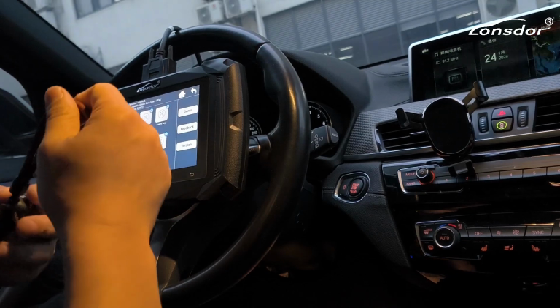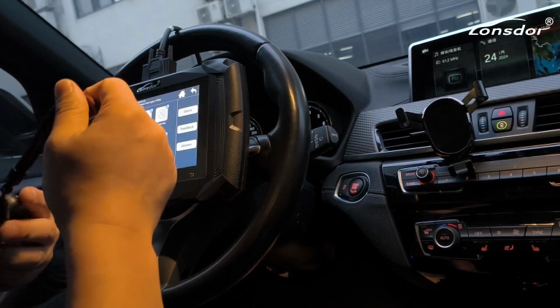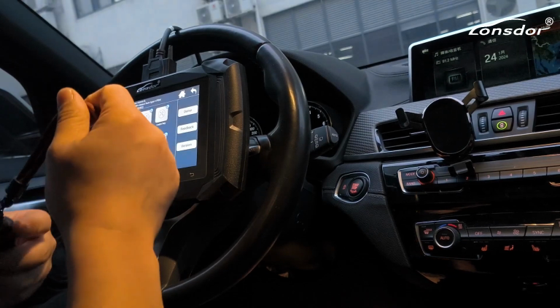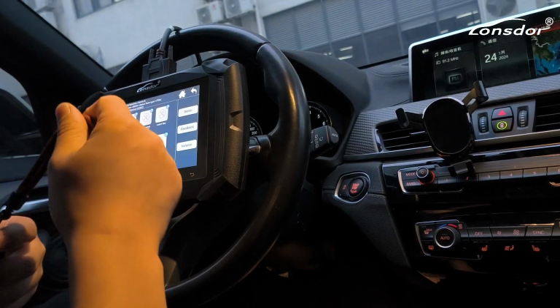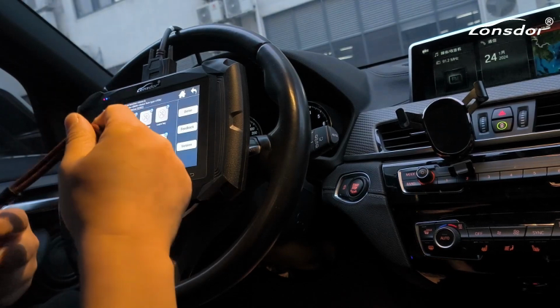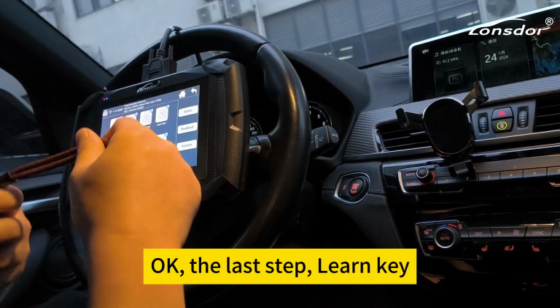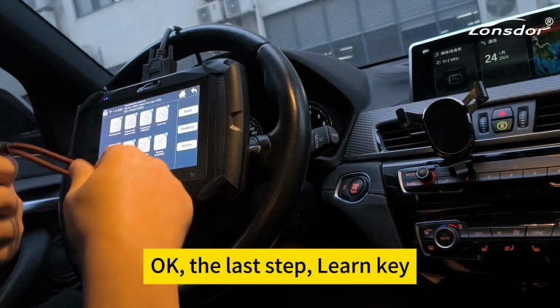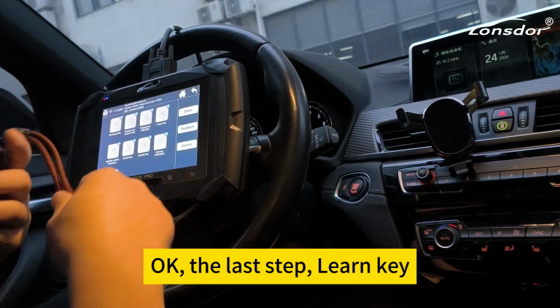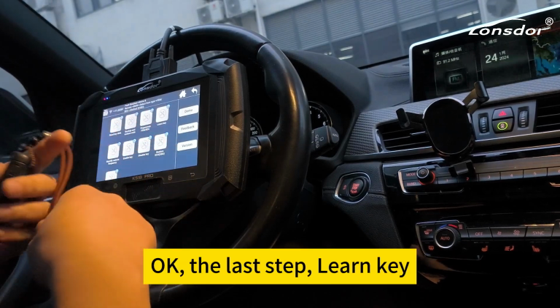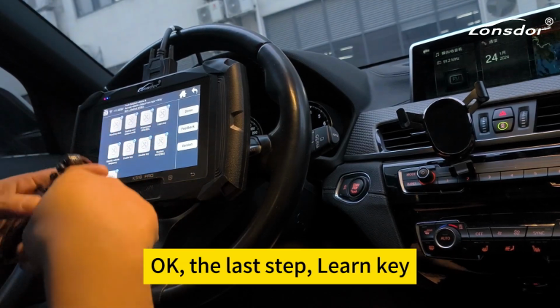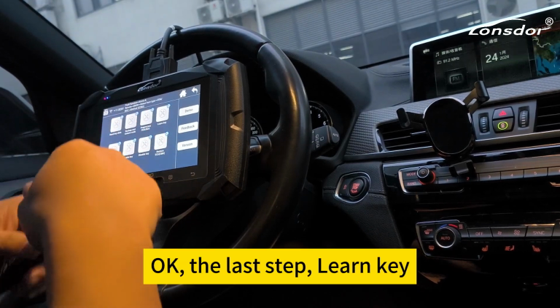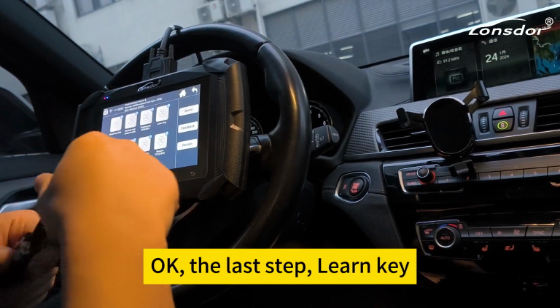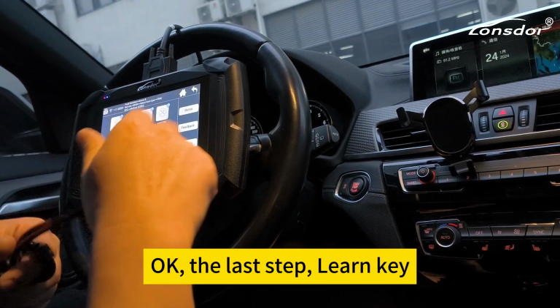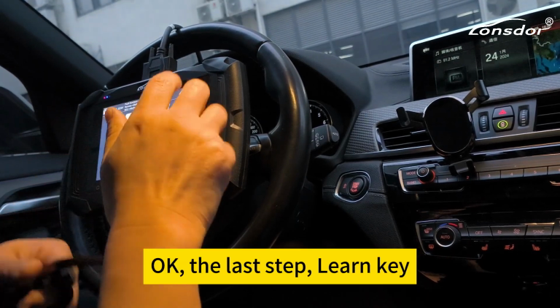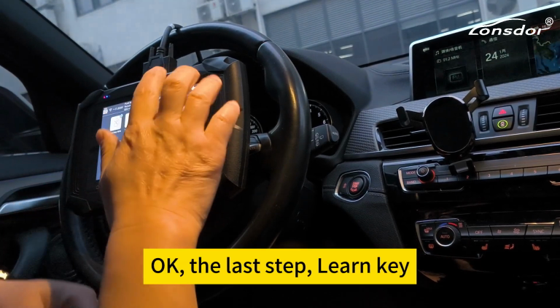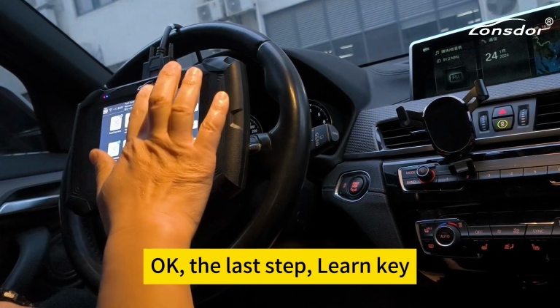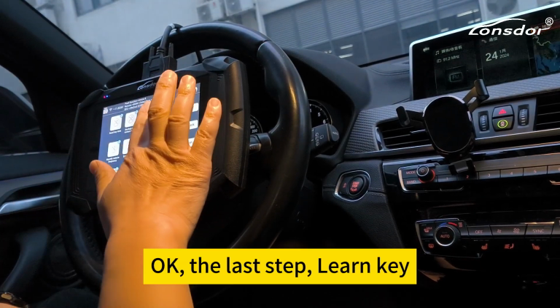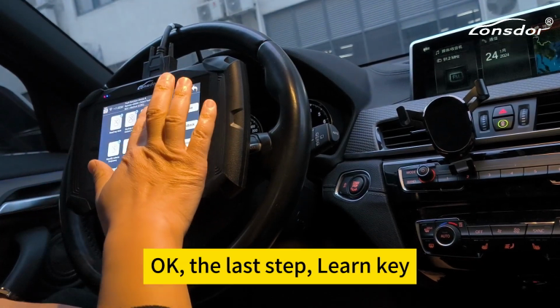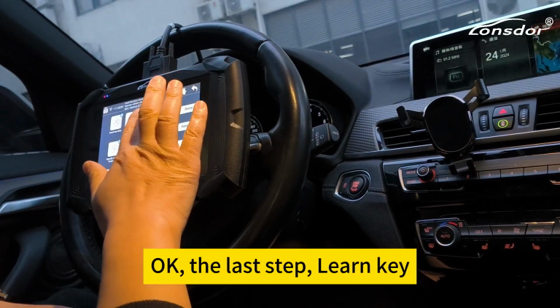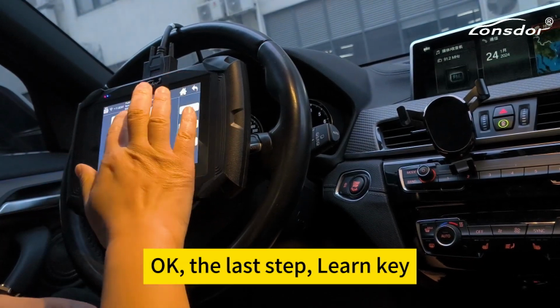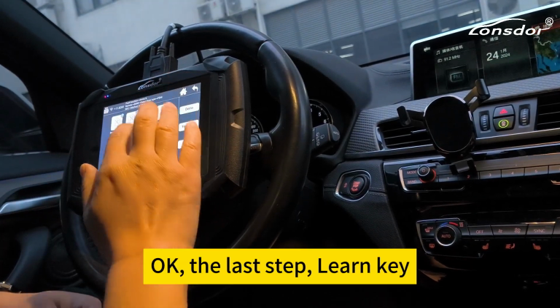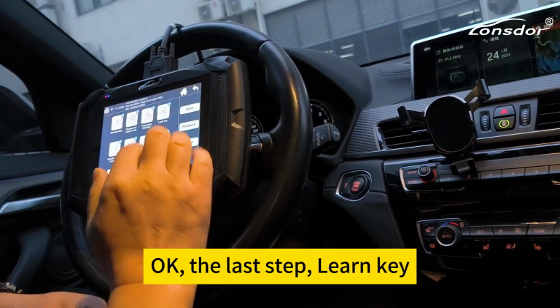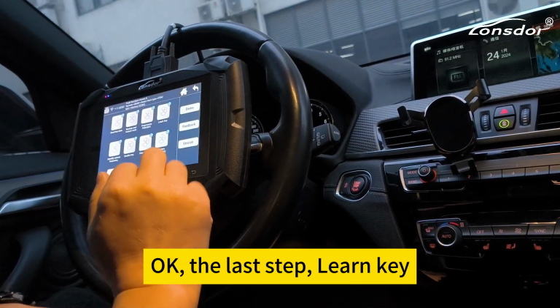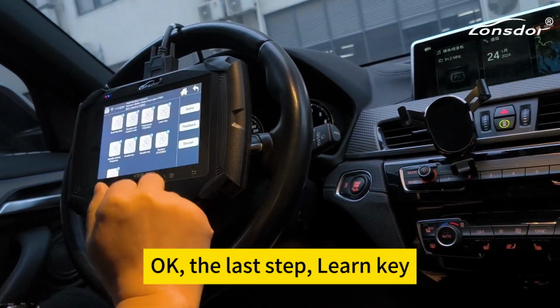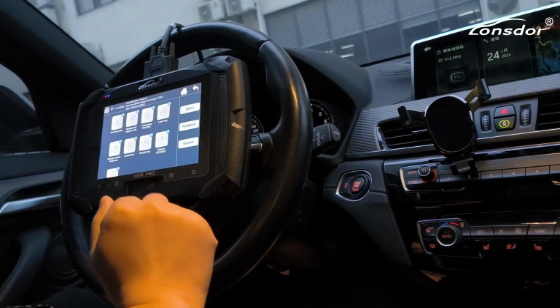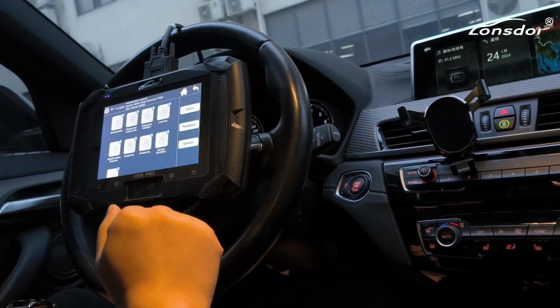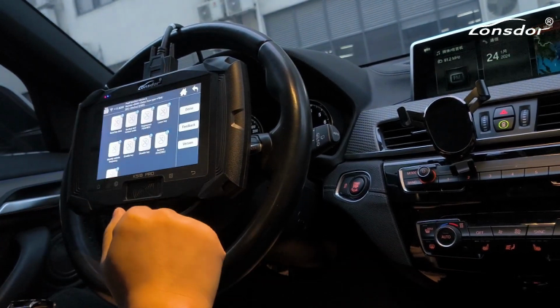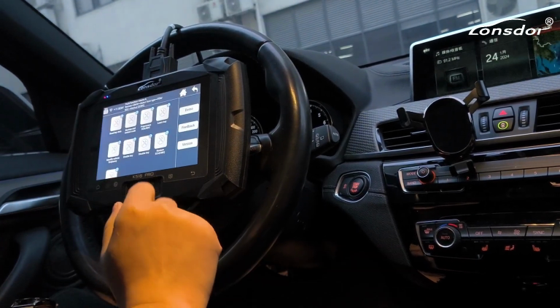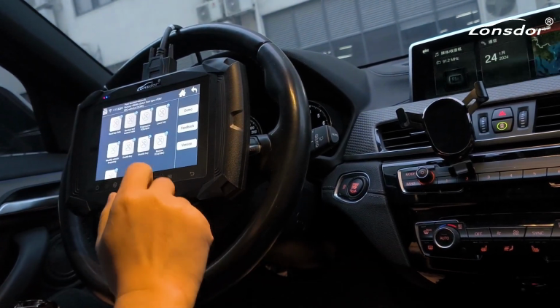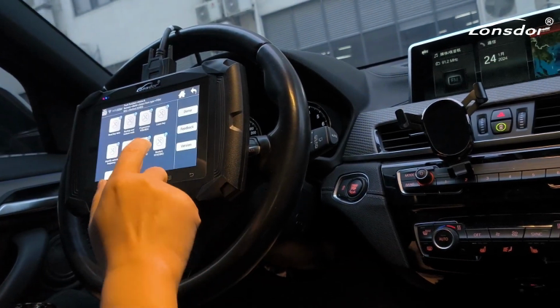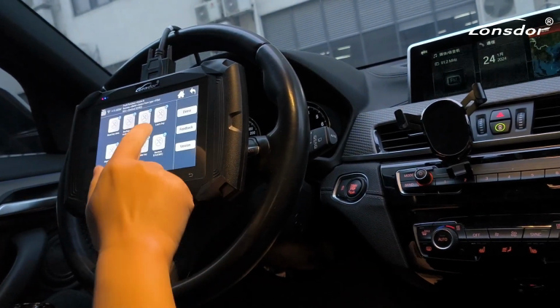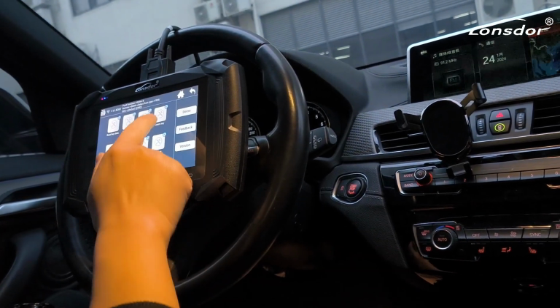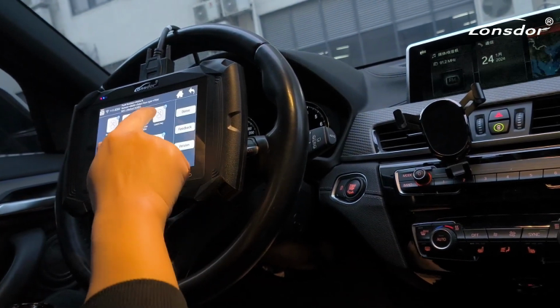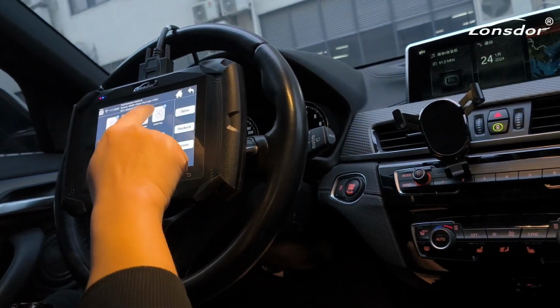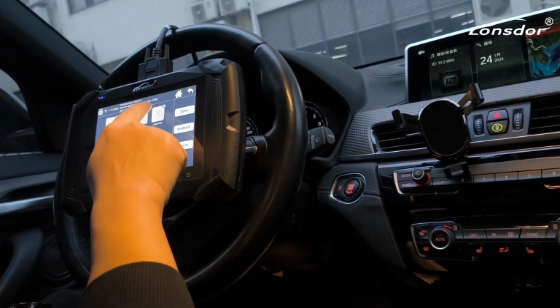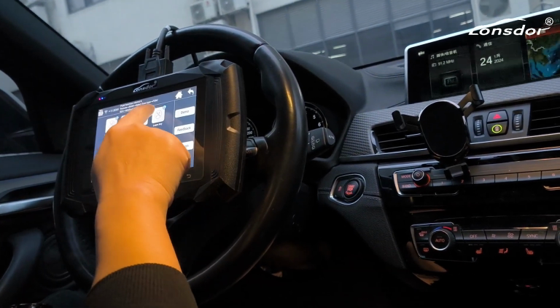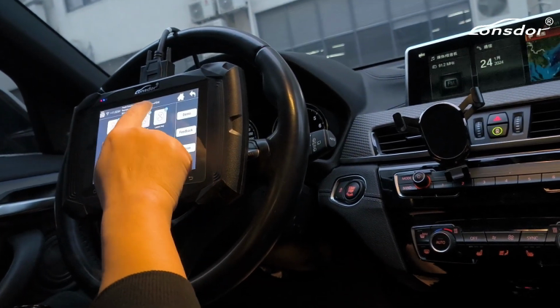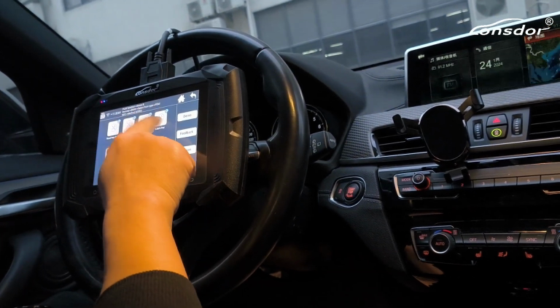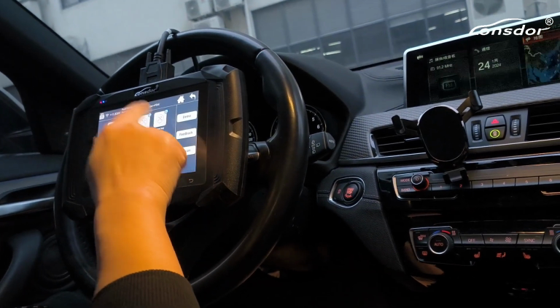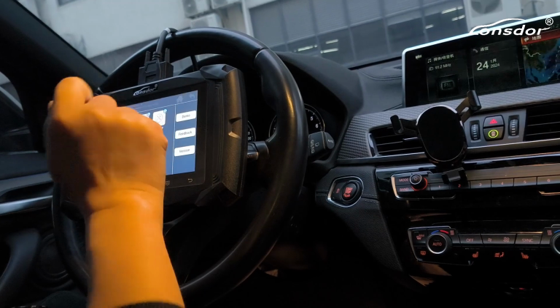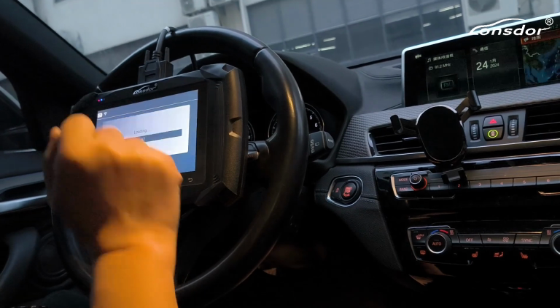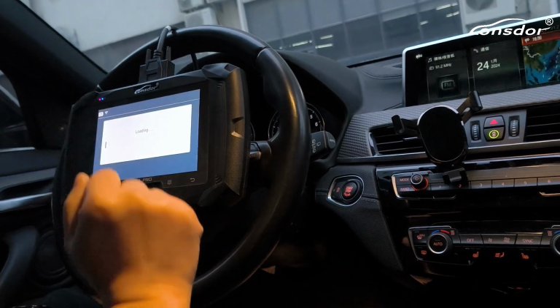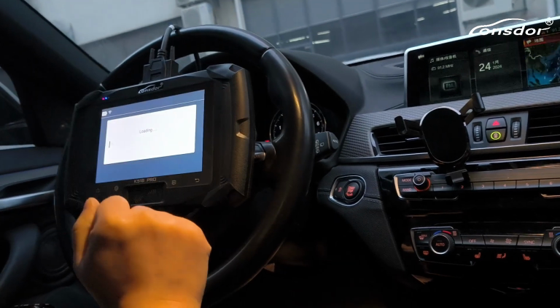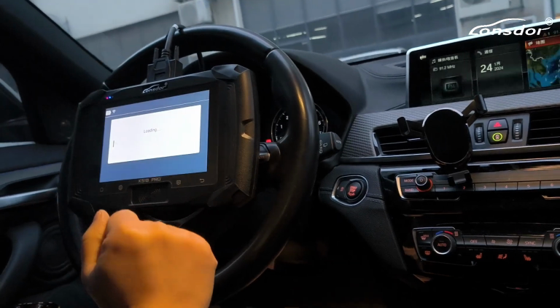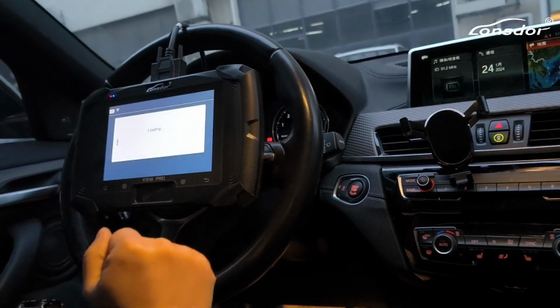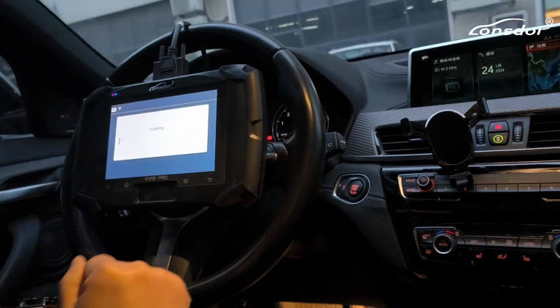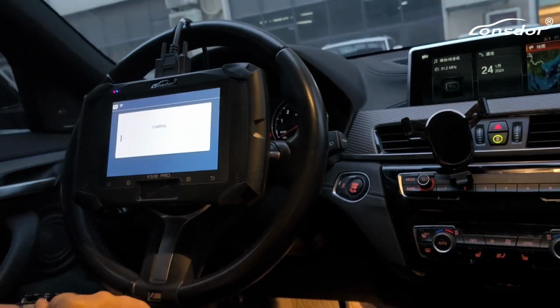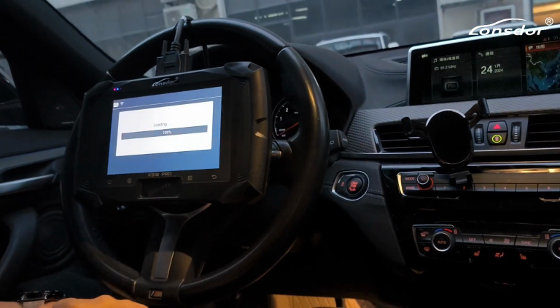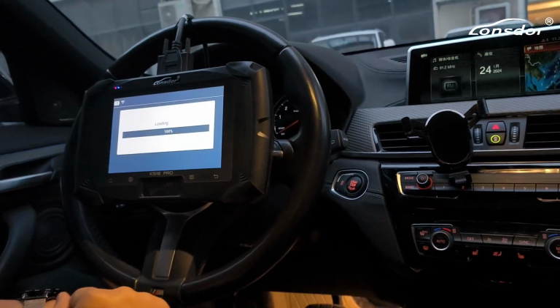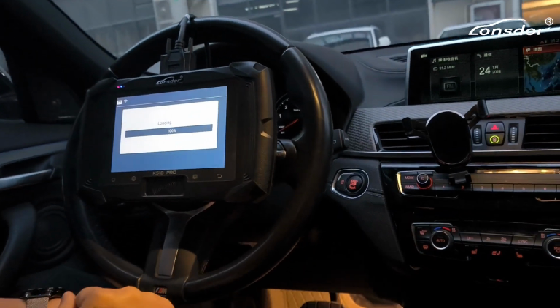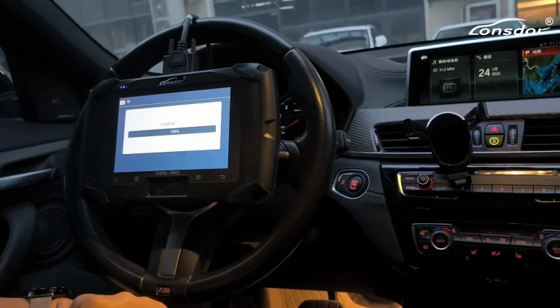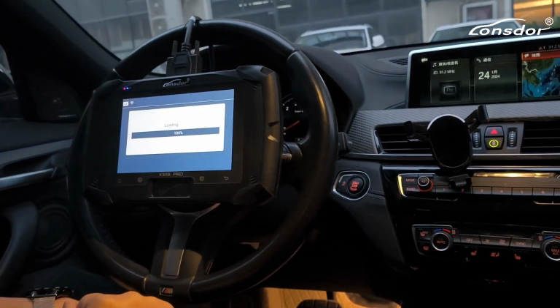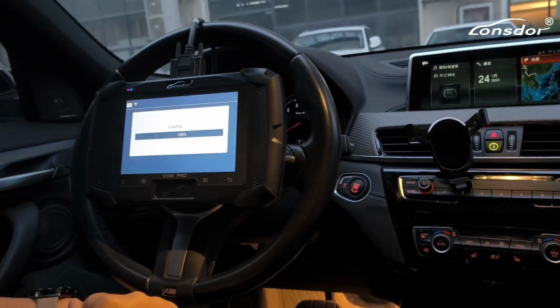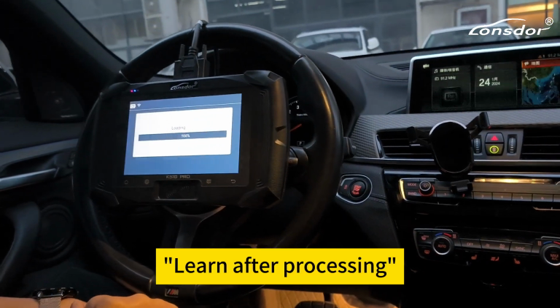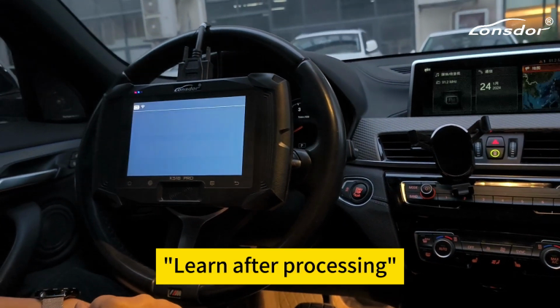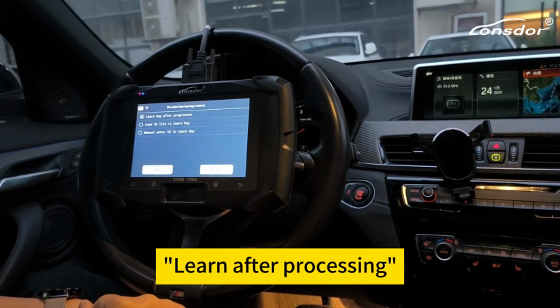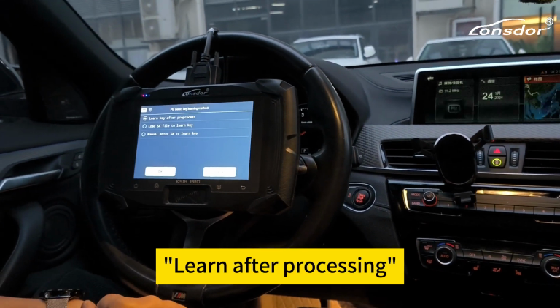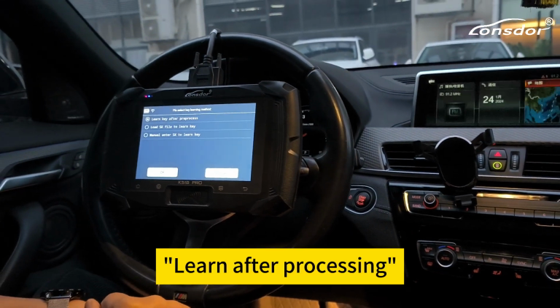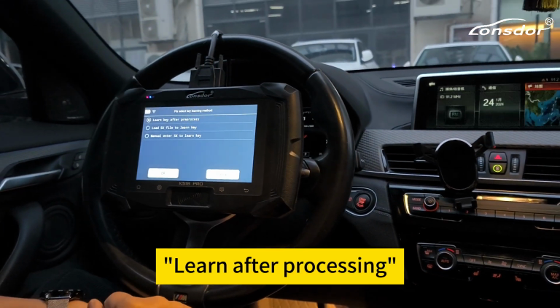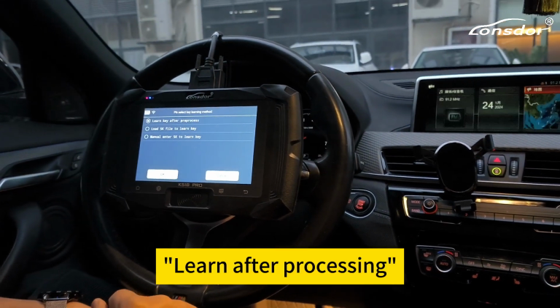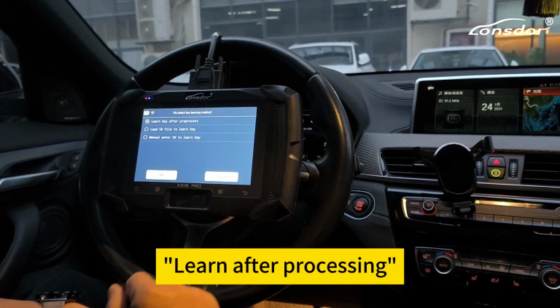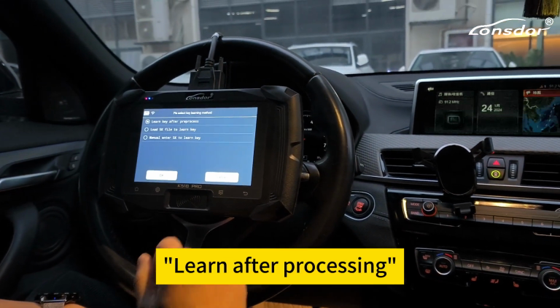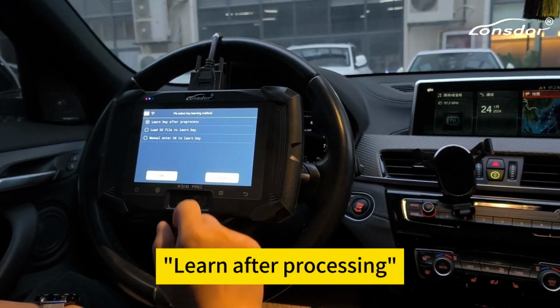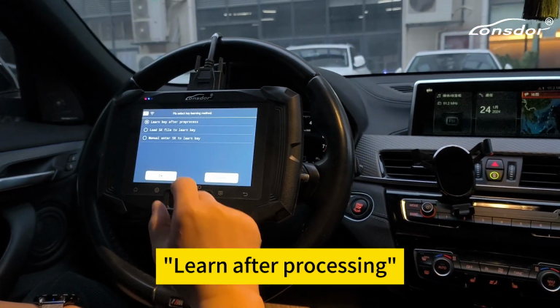Okay, the last step: learn key. Learn key after procession.